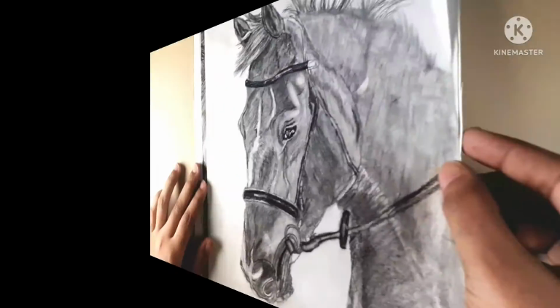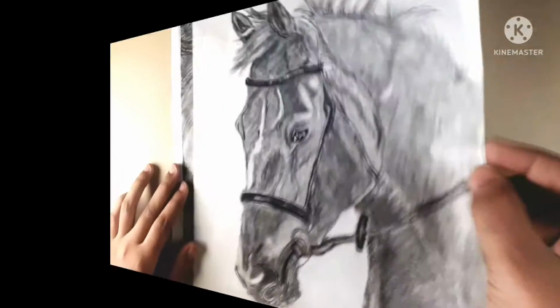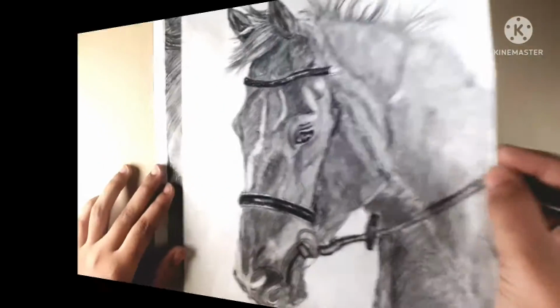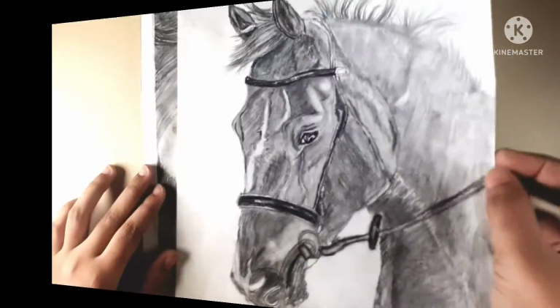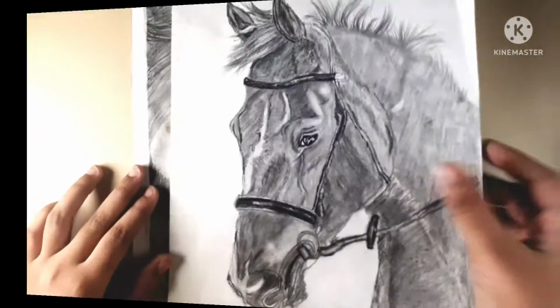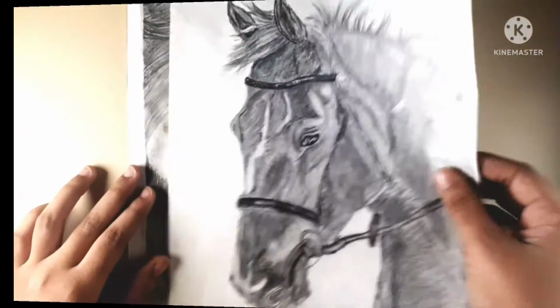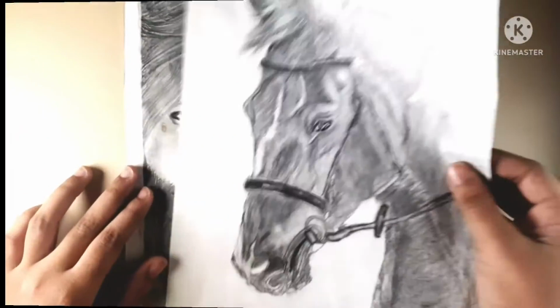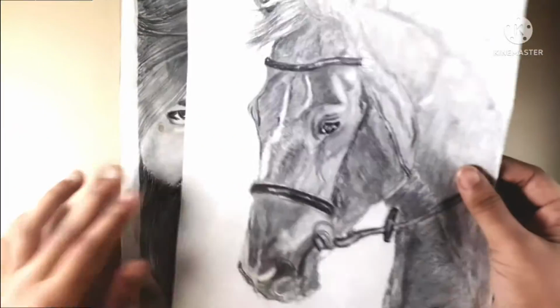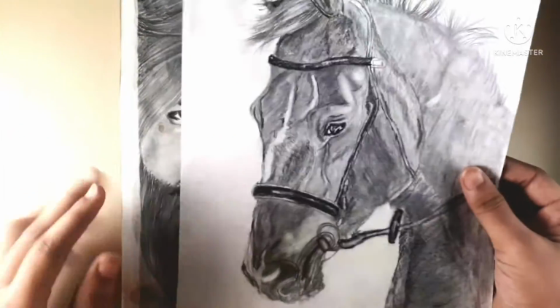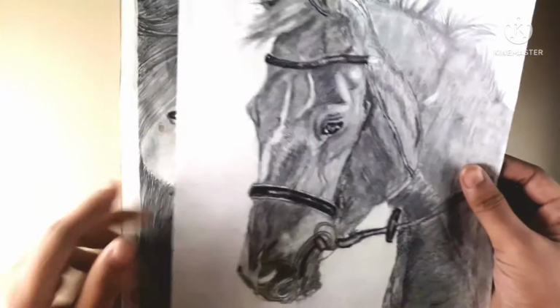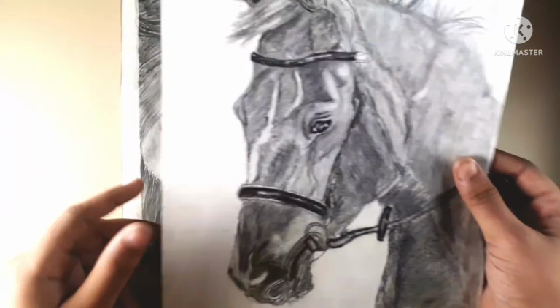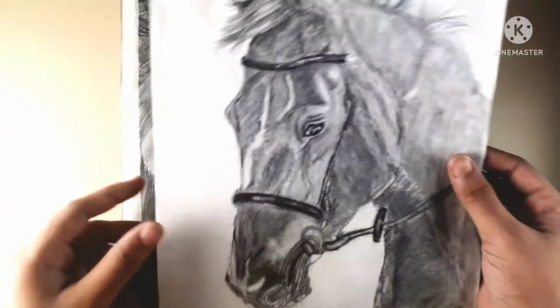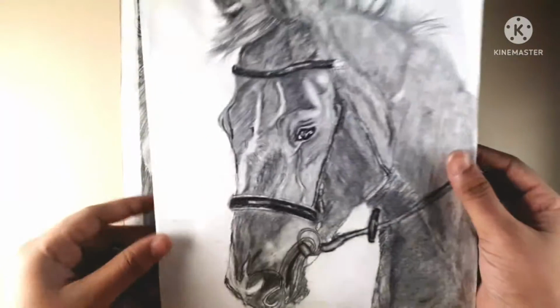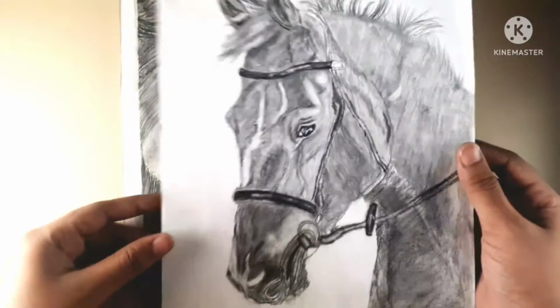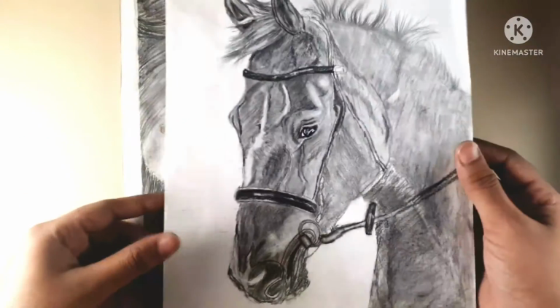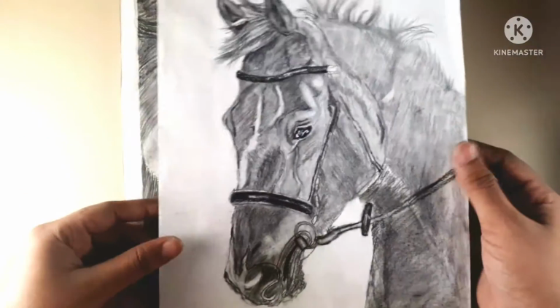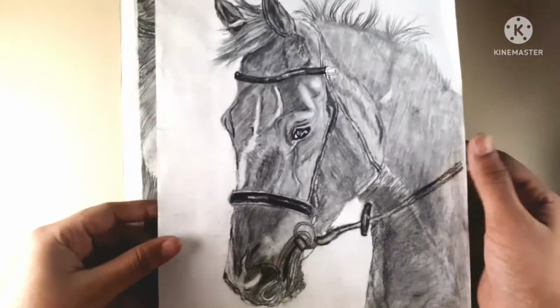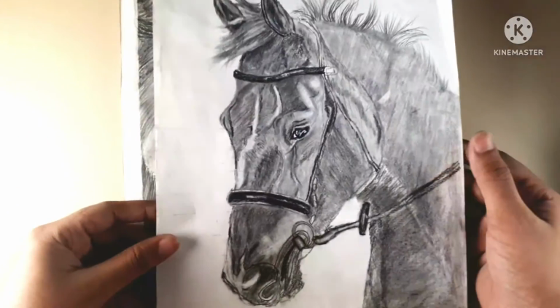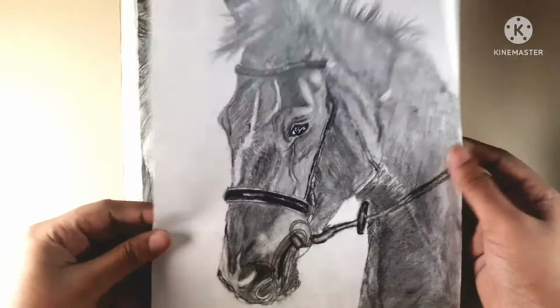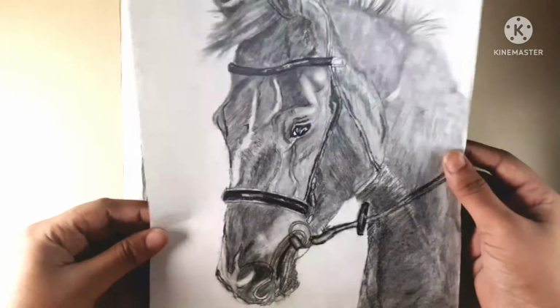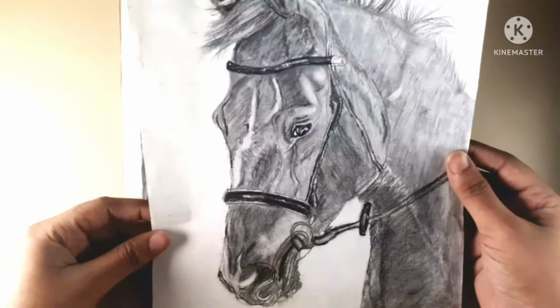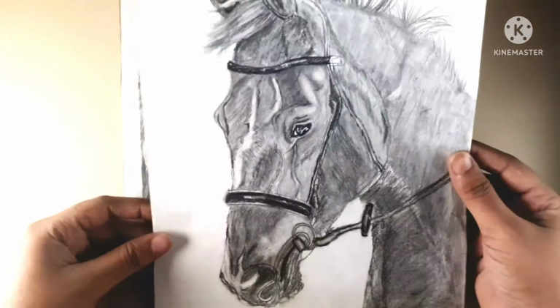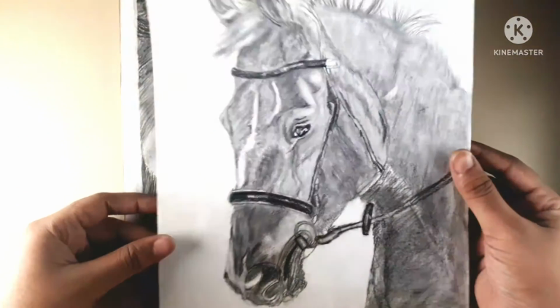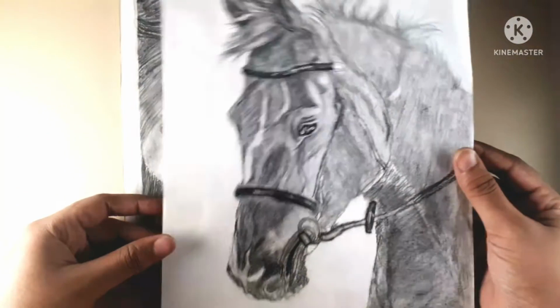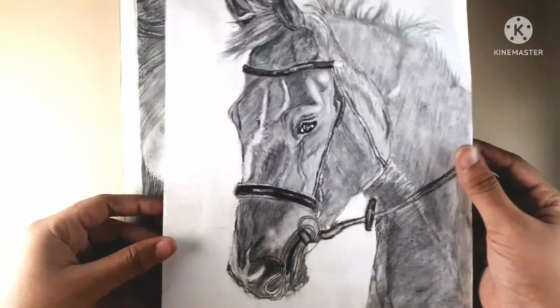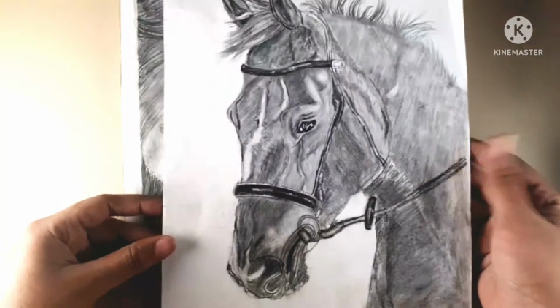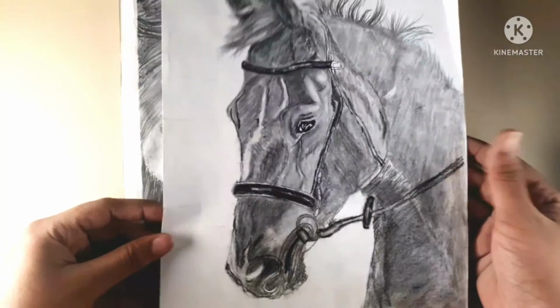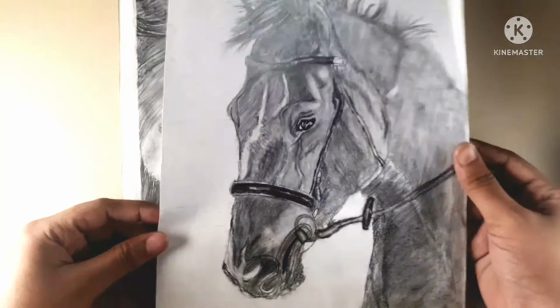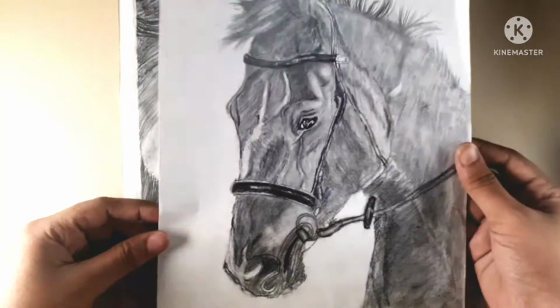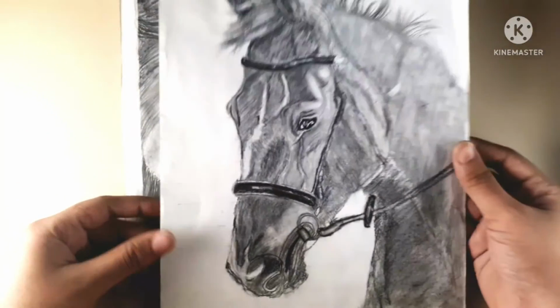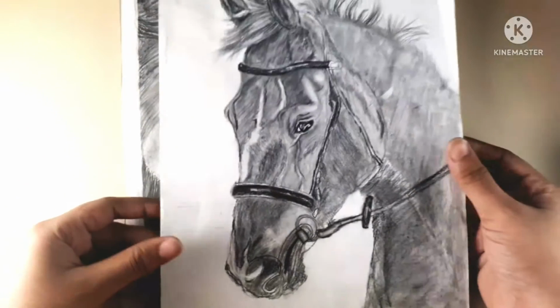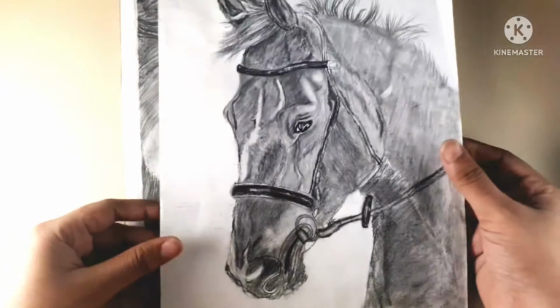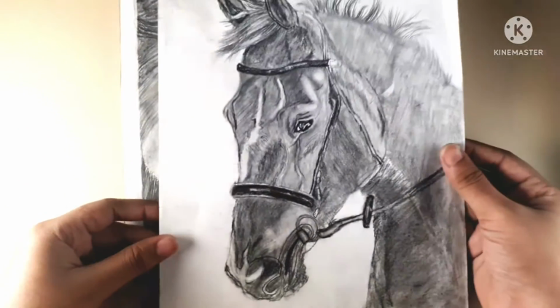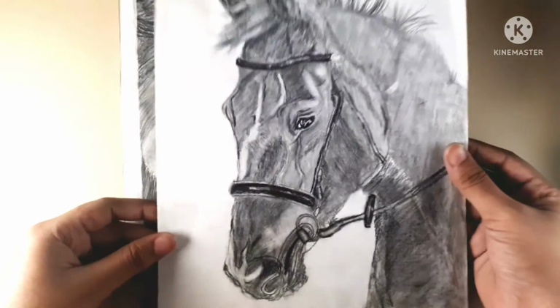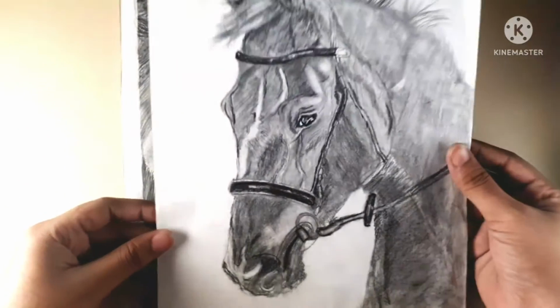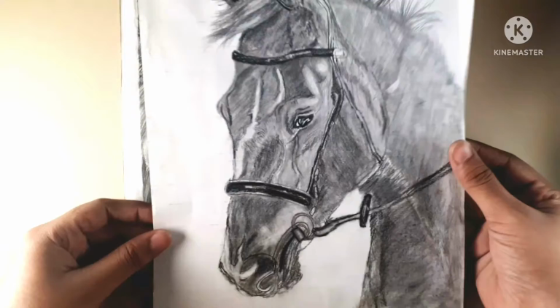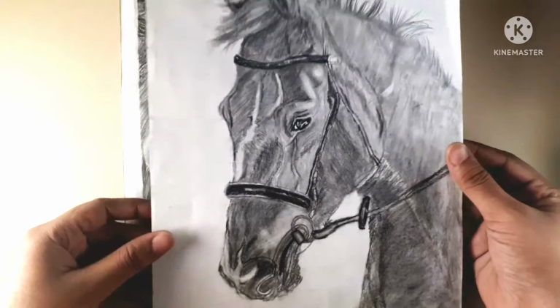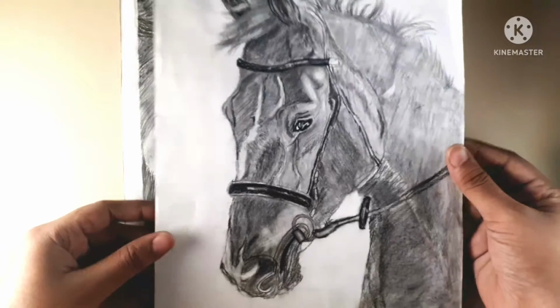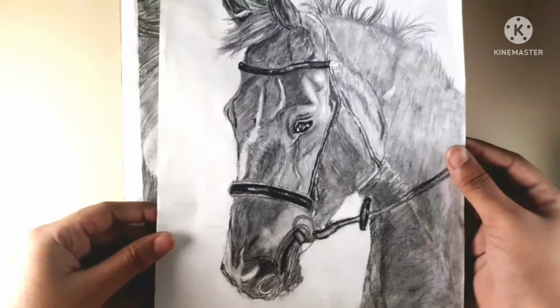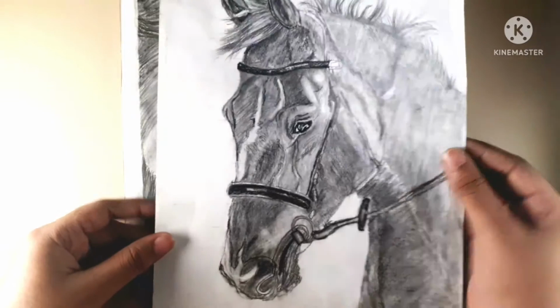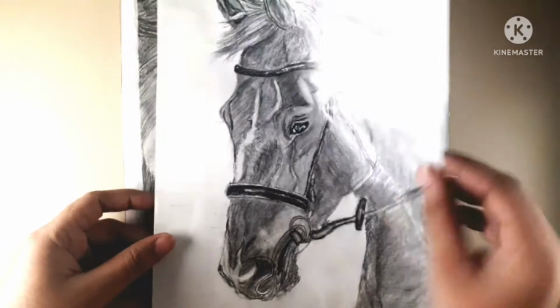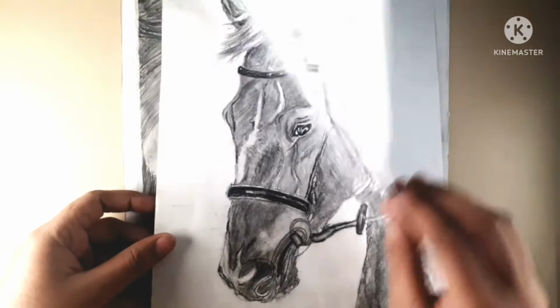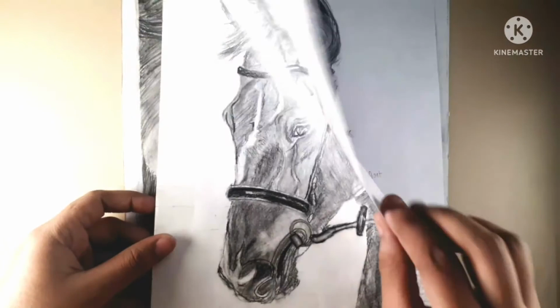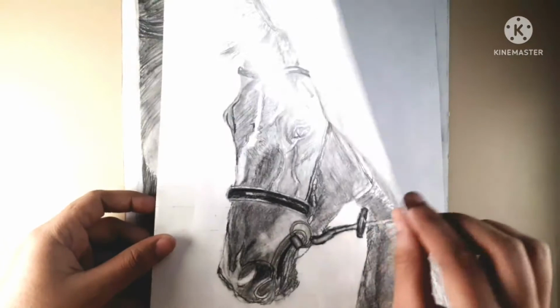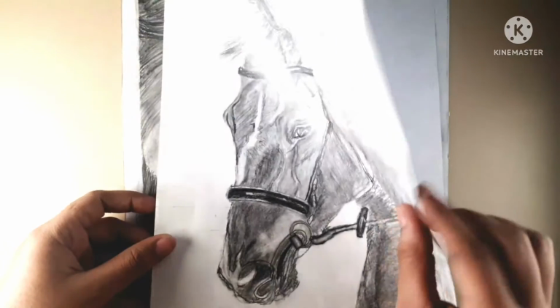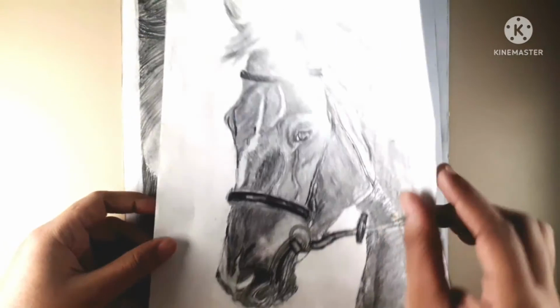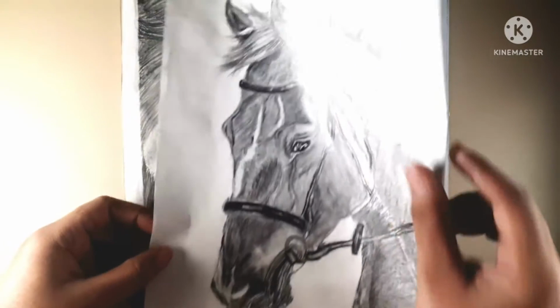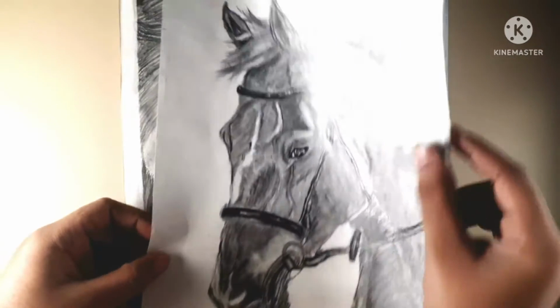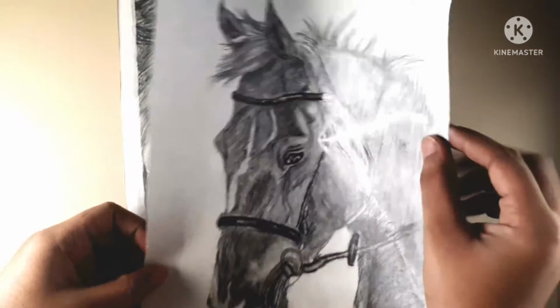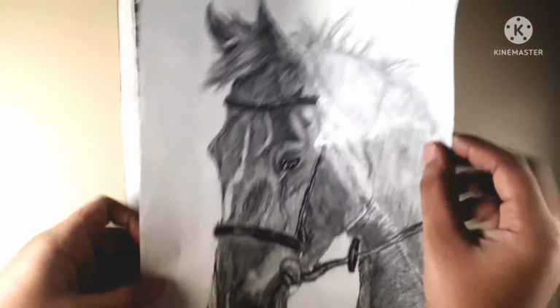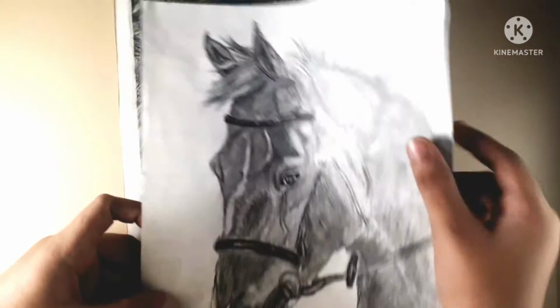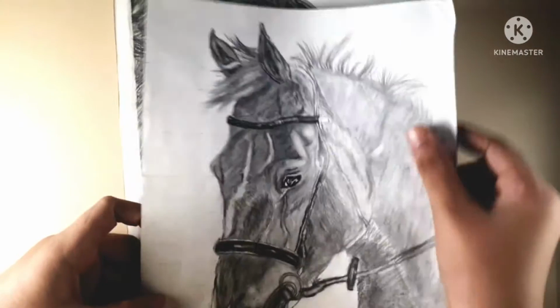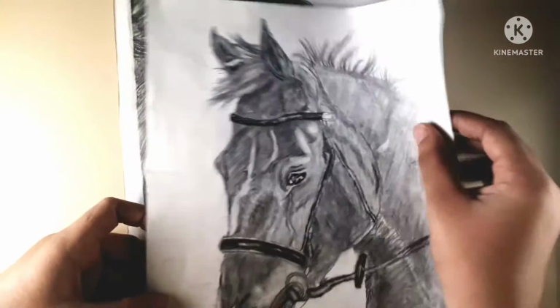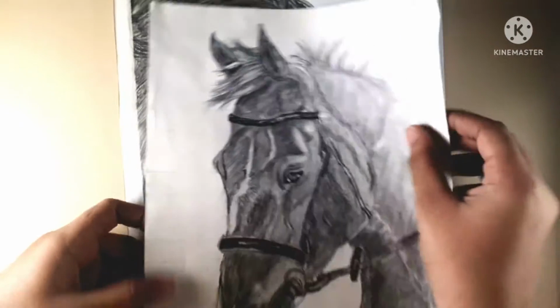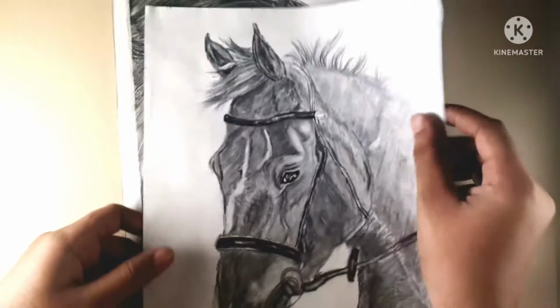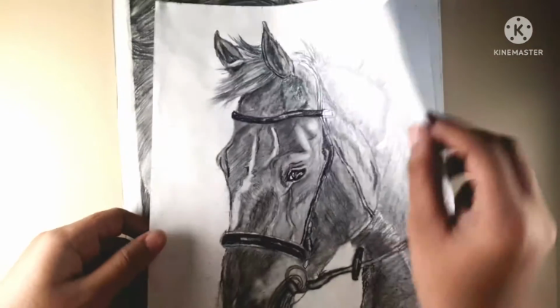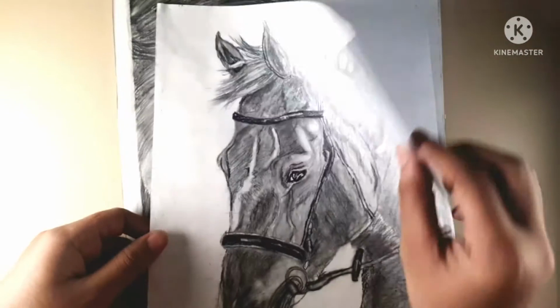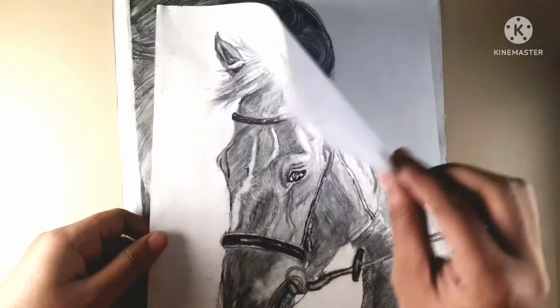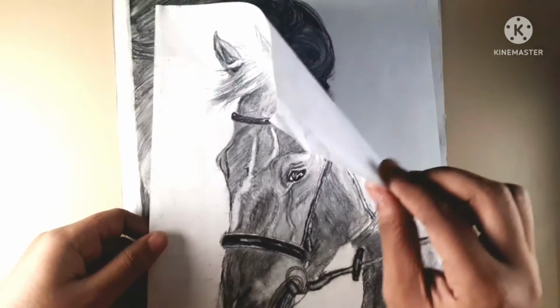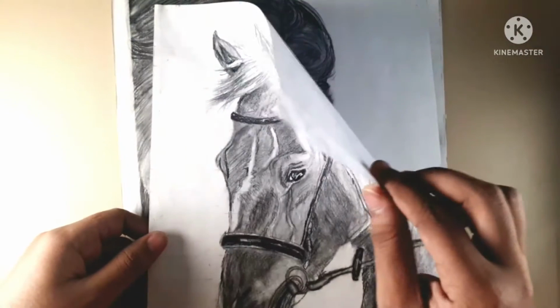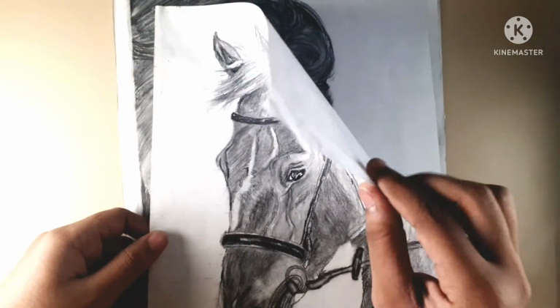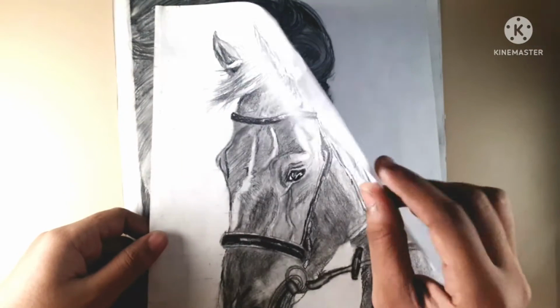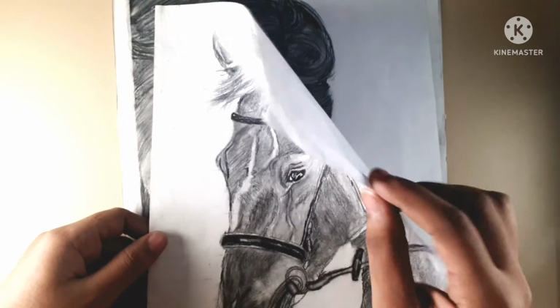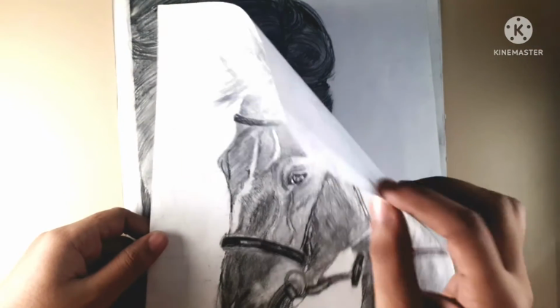This drawing is made in full graphite. It is a lot of fun, so I have made it on normal paper. You can see.